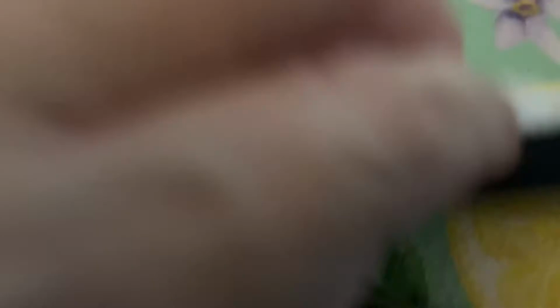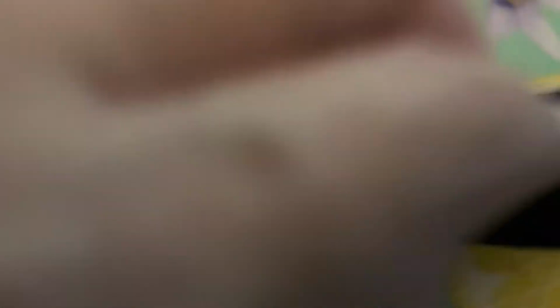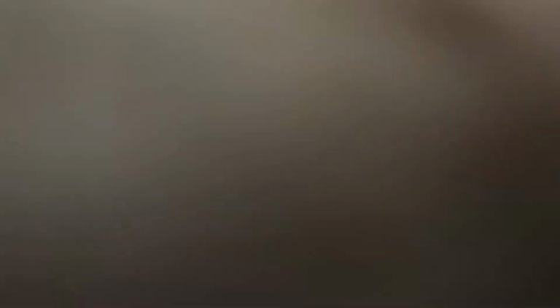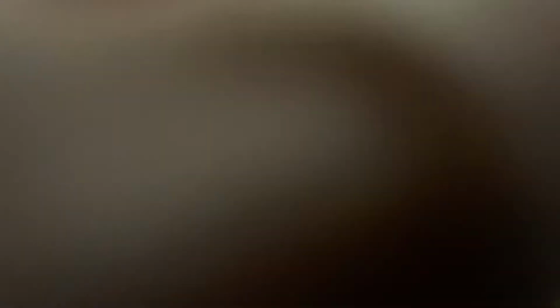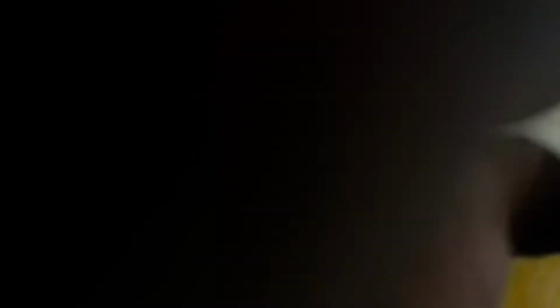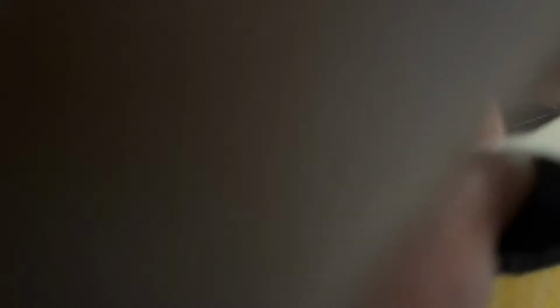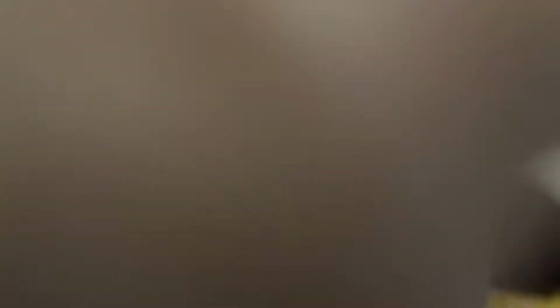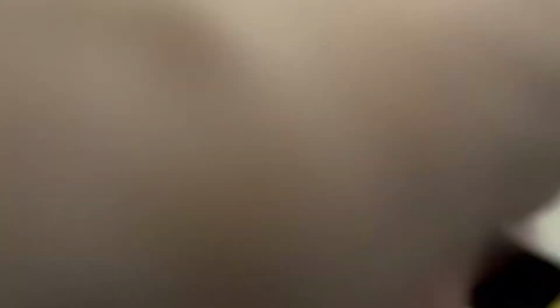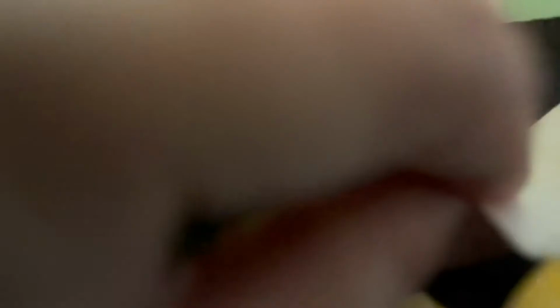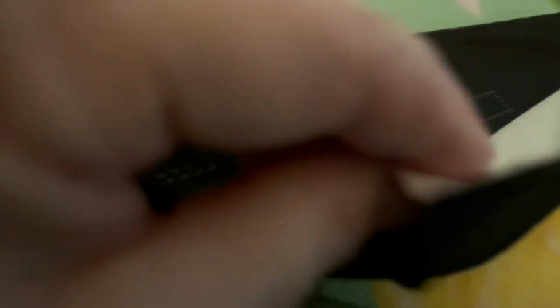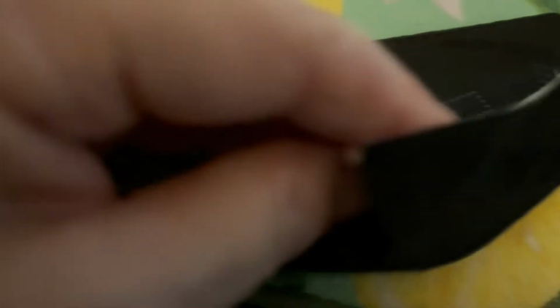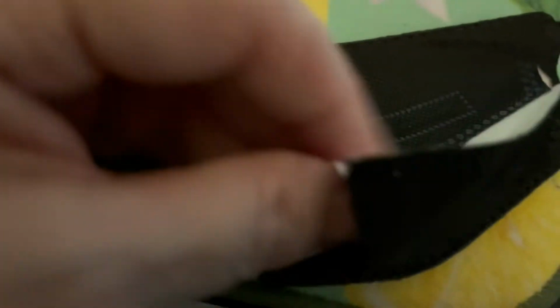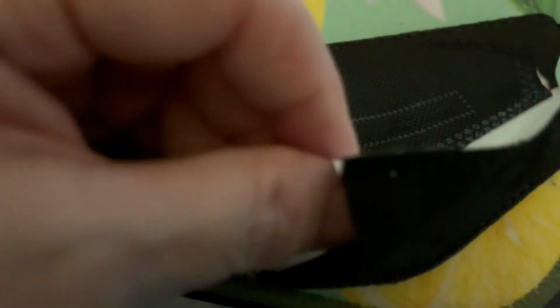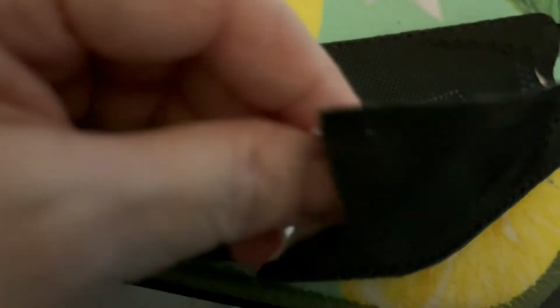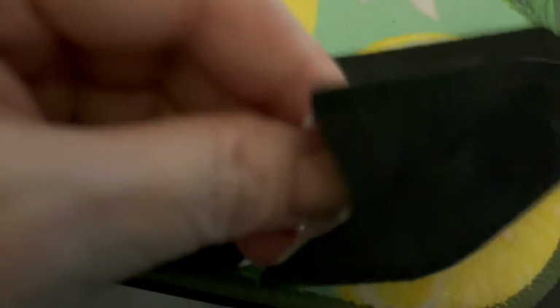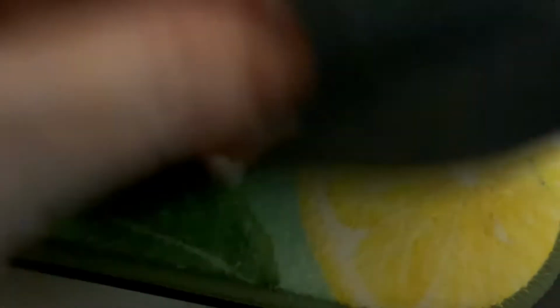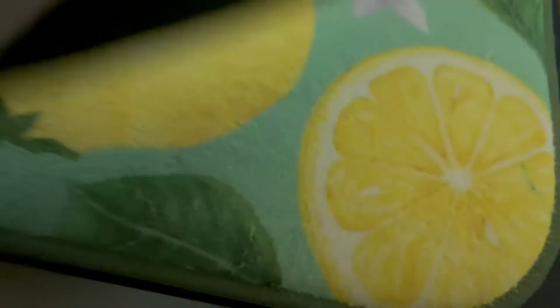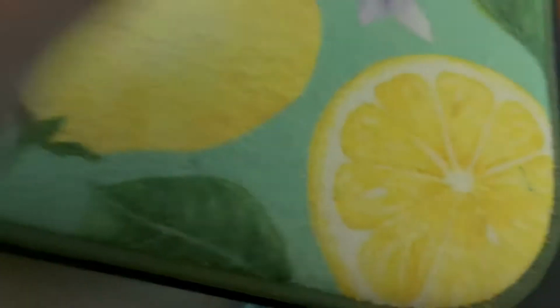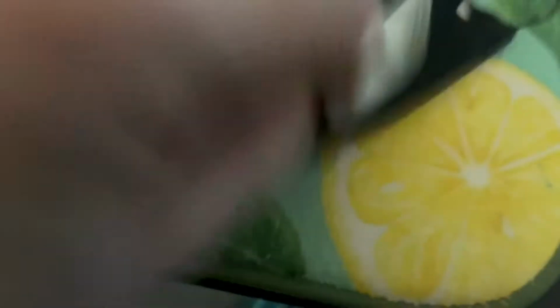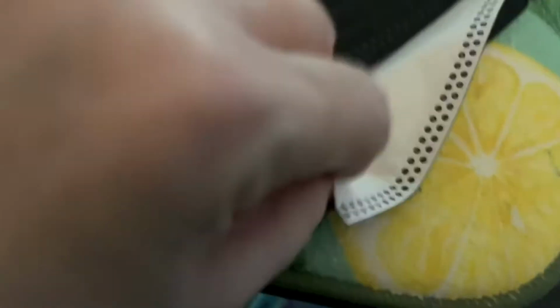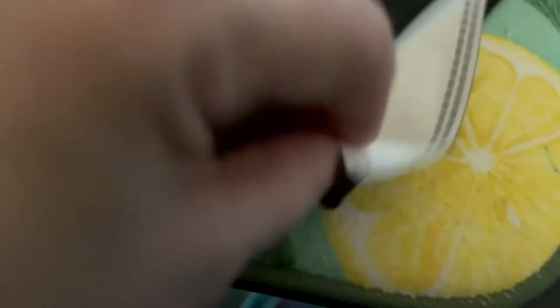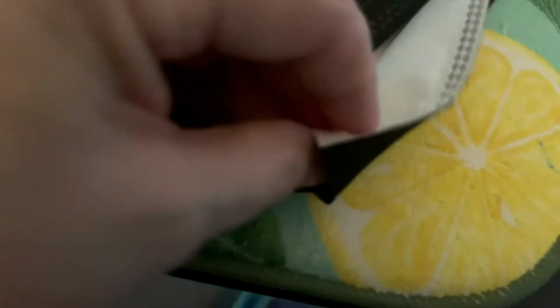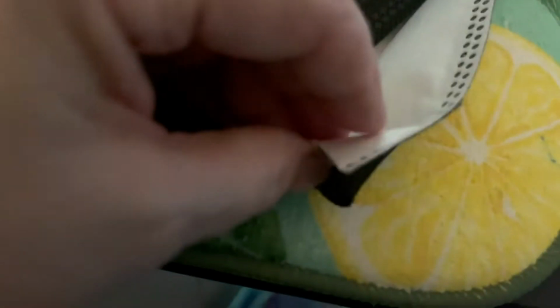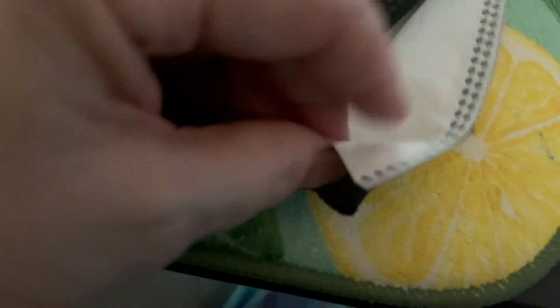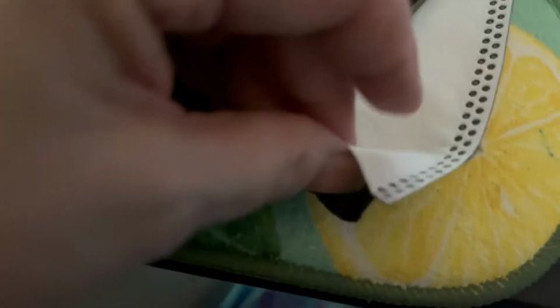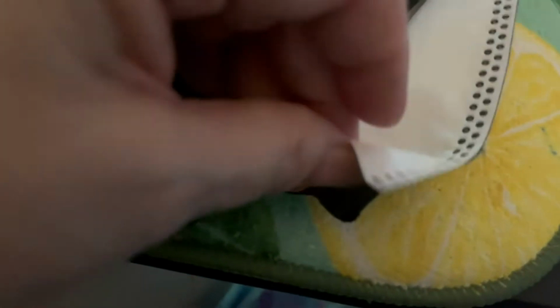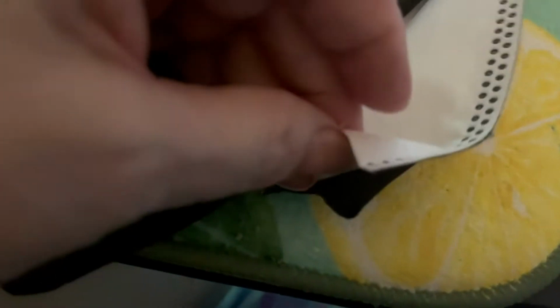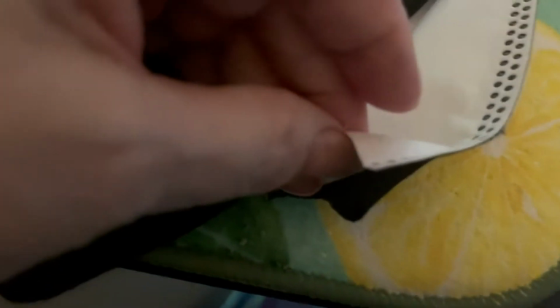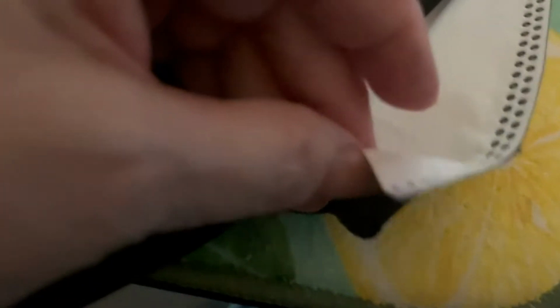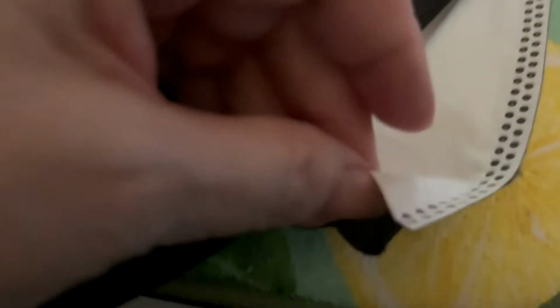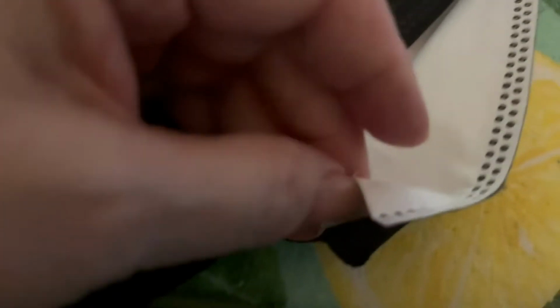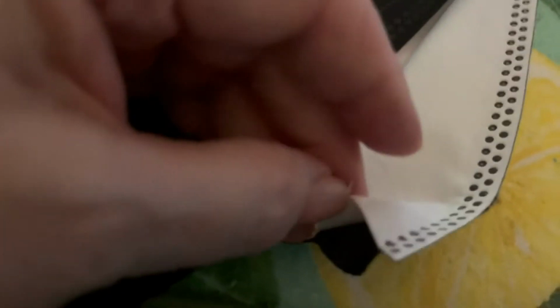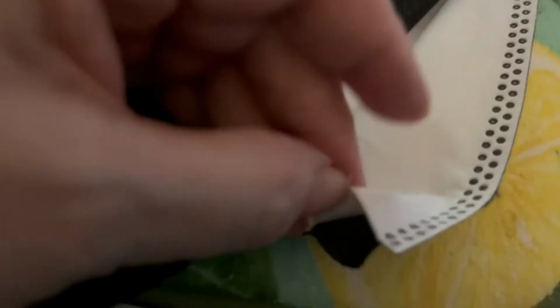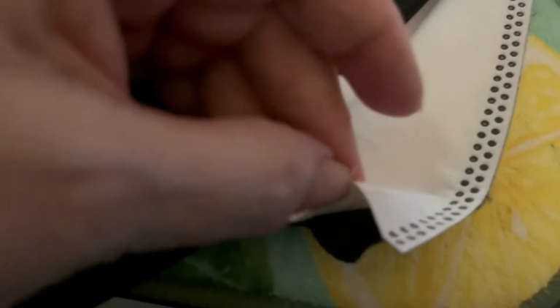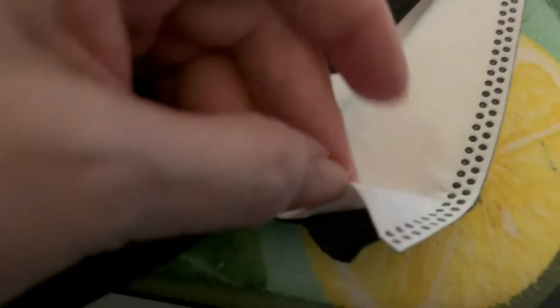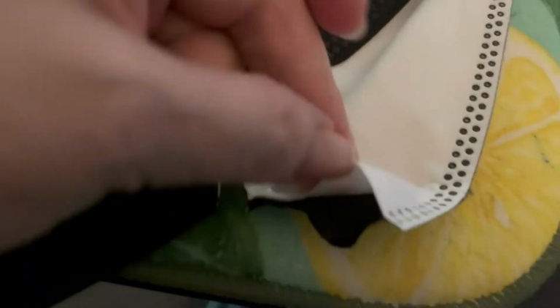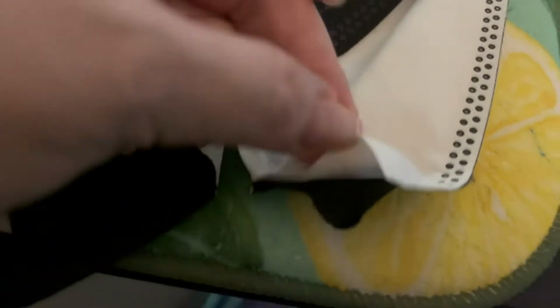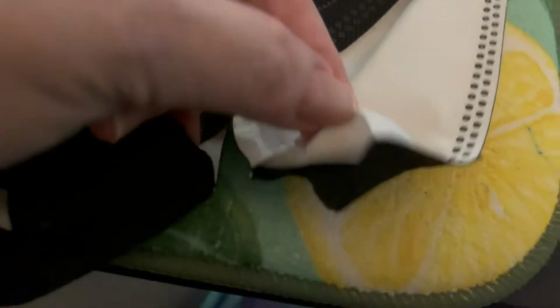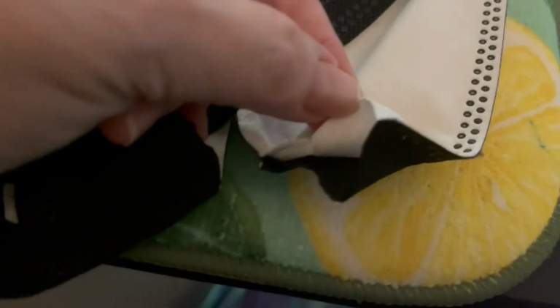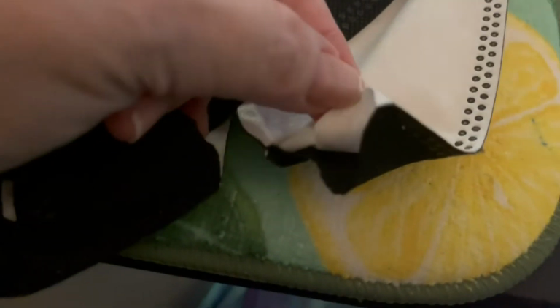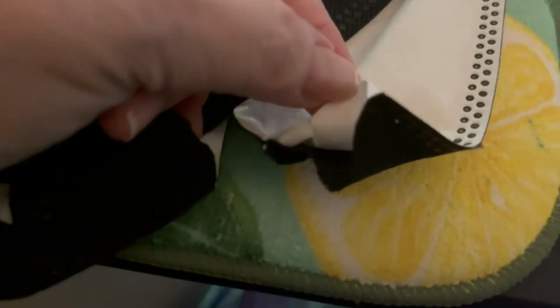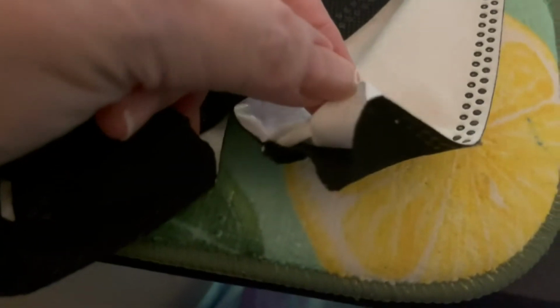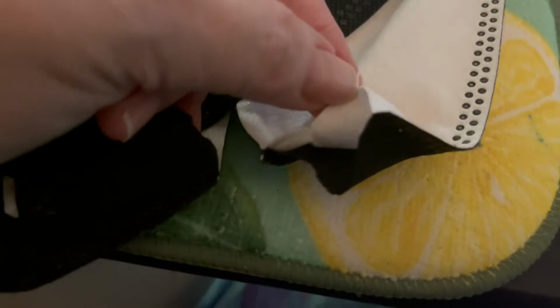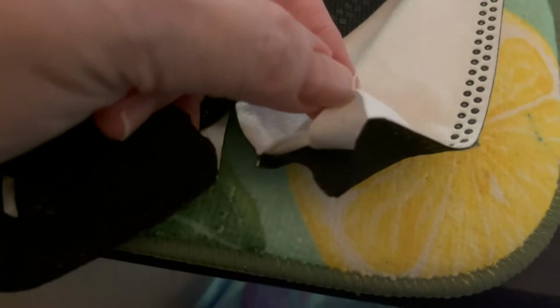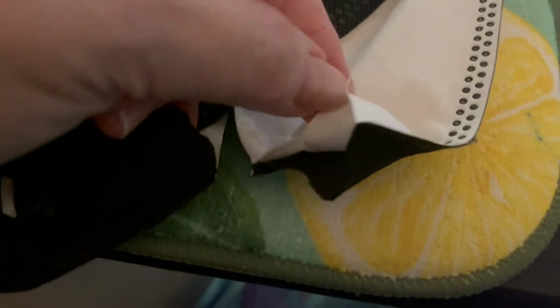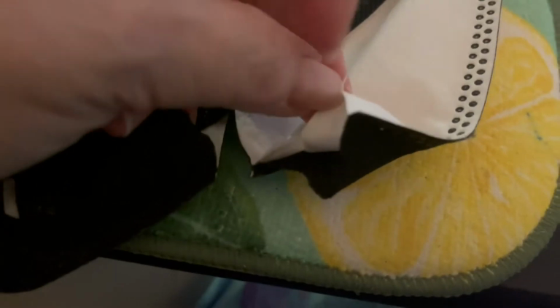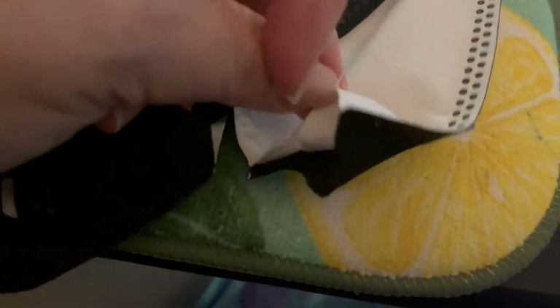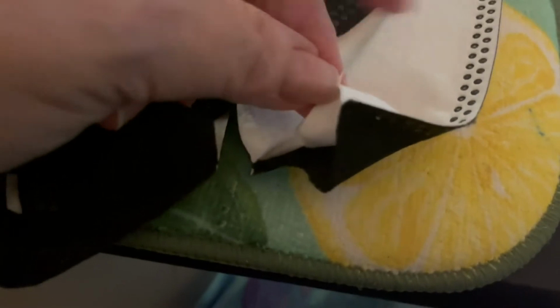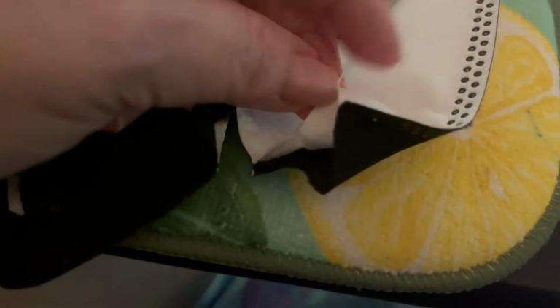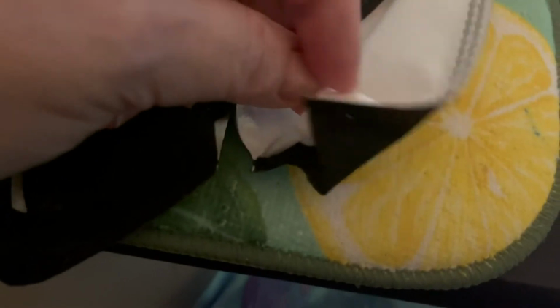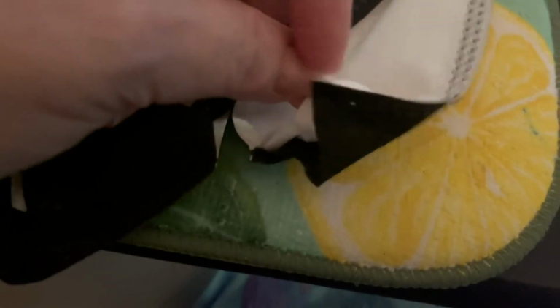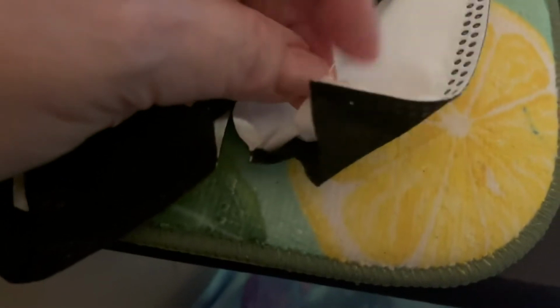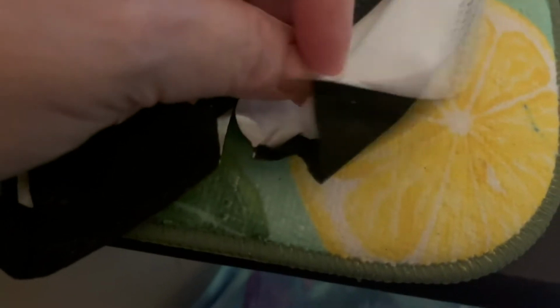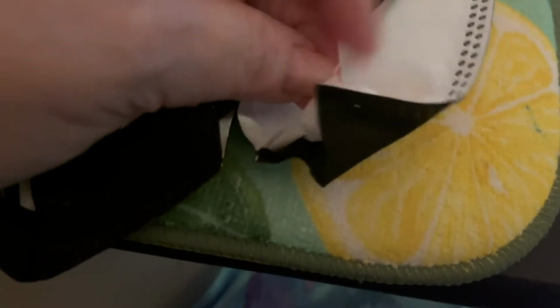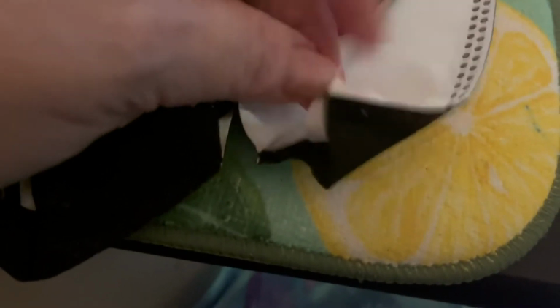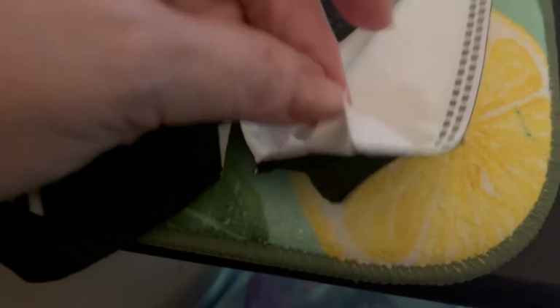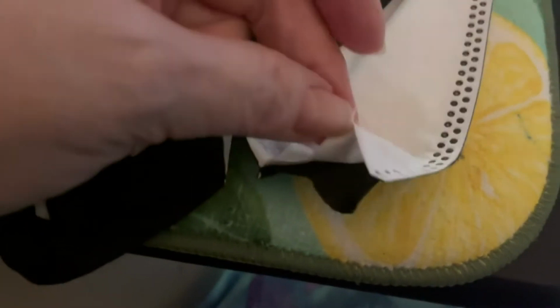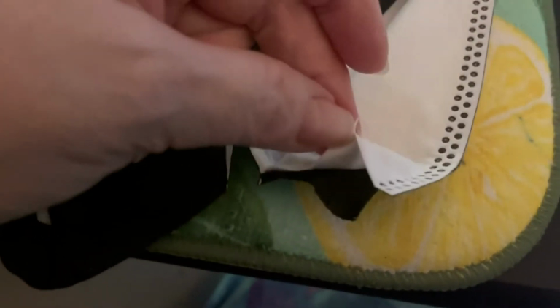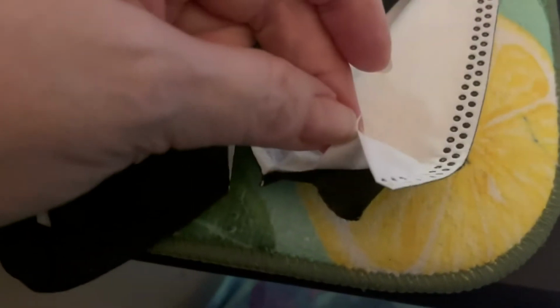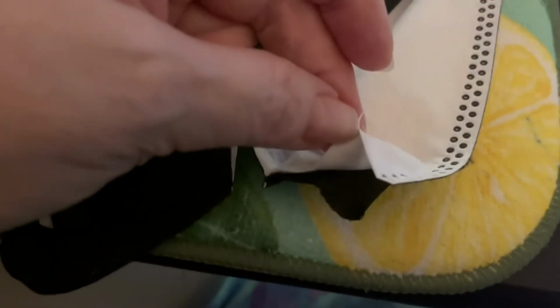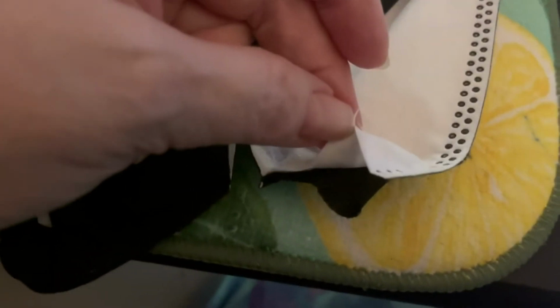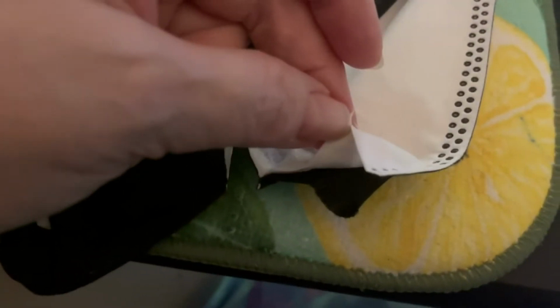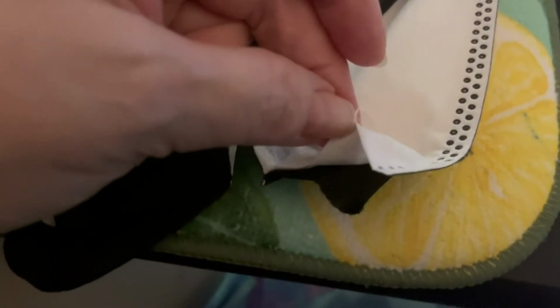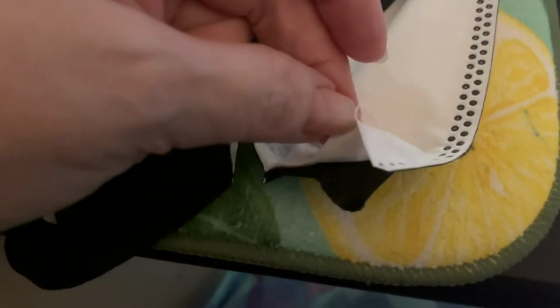I don't know if you can see this — it's so hard to show it. There we go. One layer of protection and this white part is paper thin.